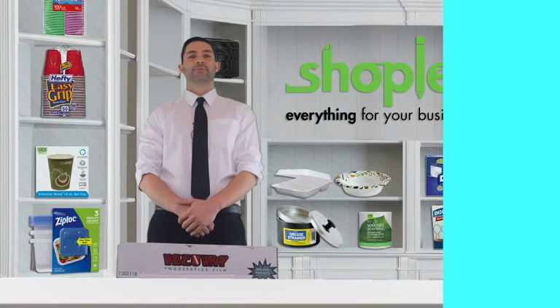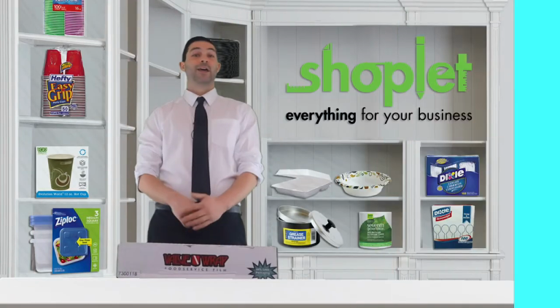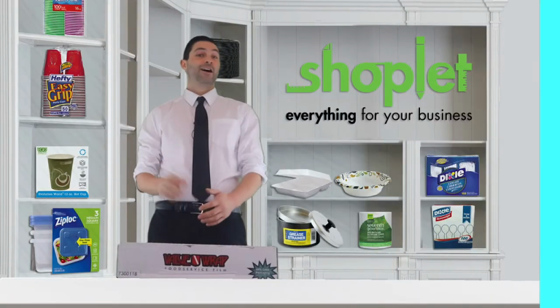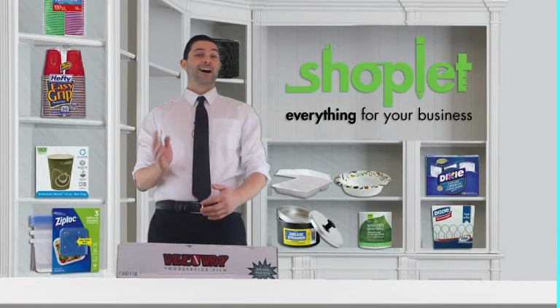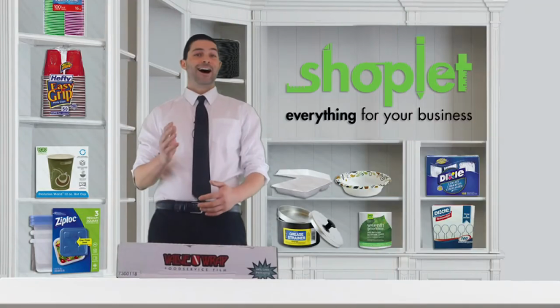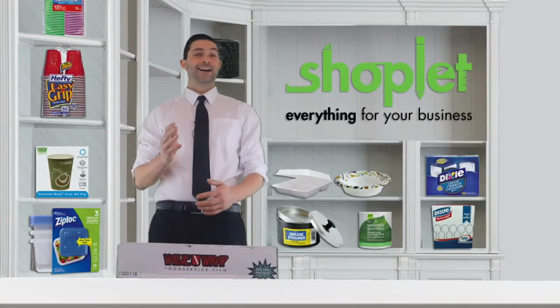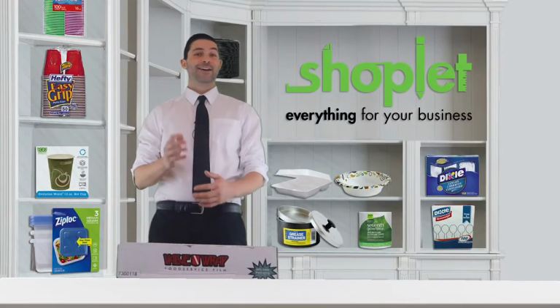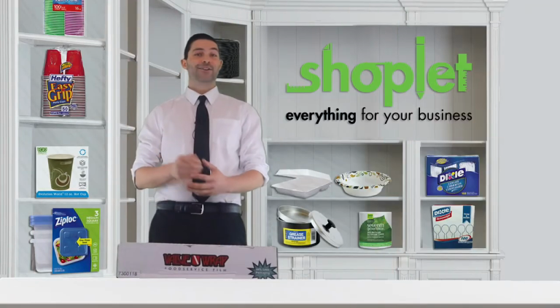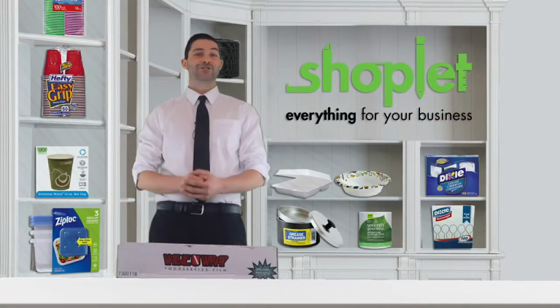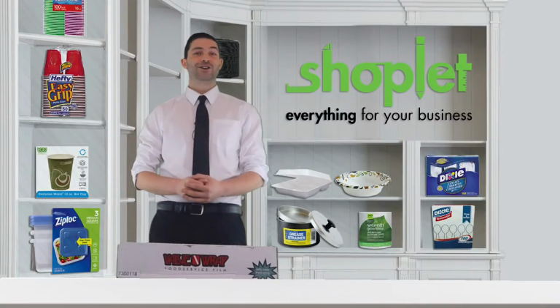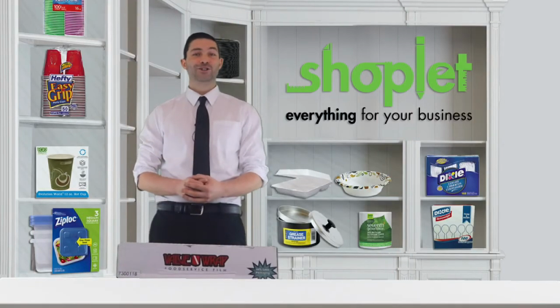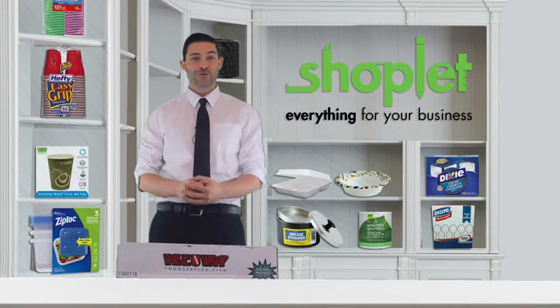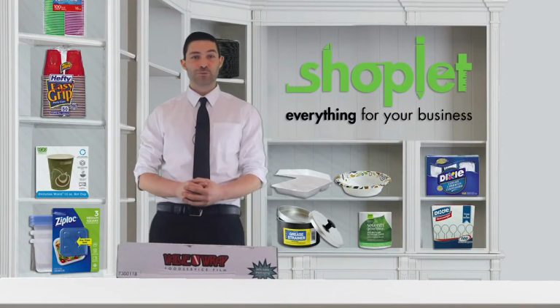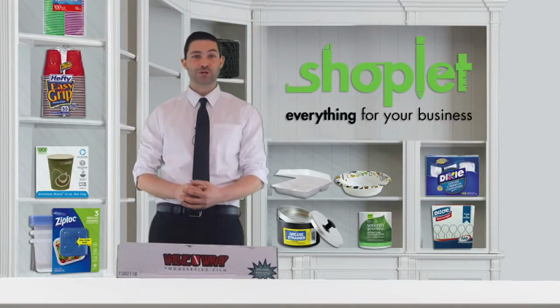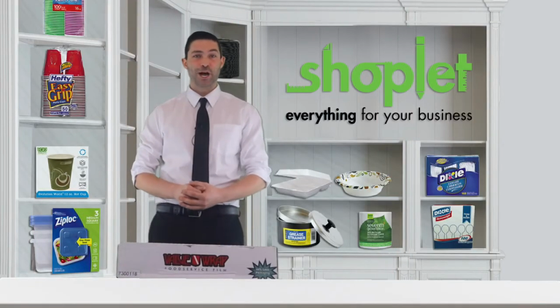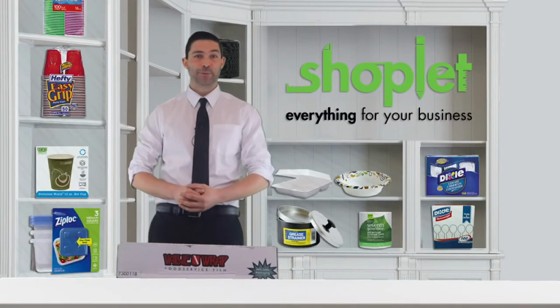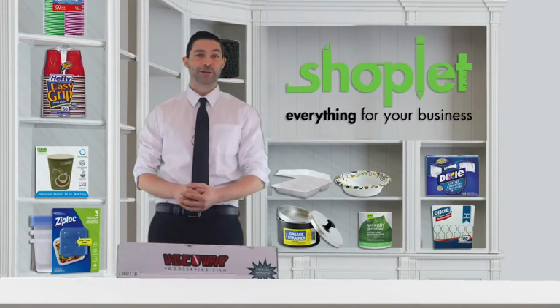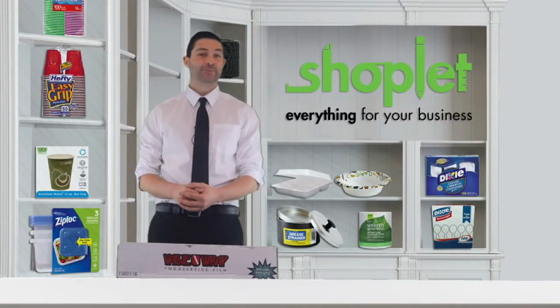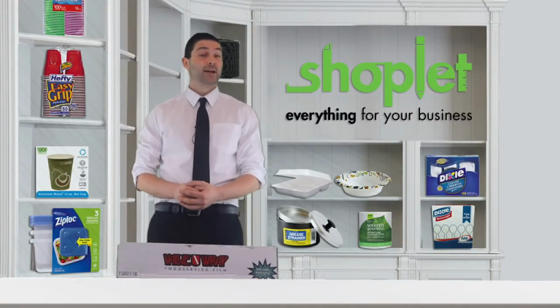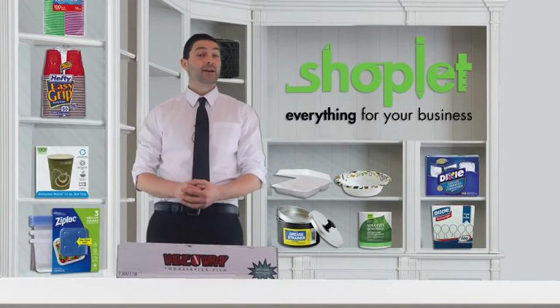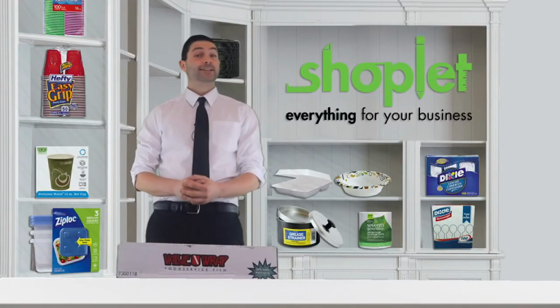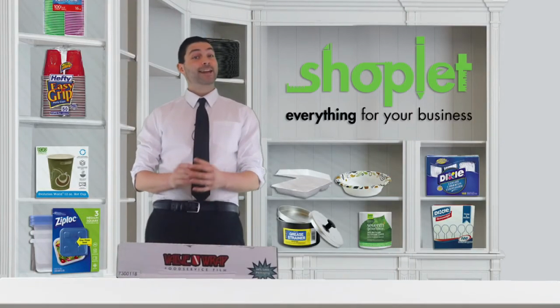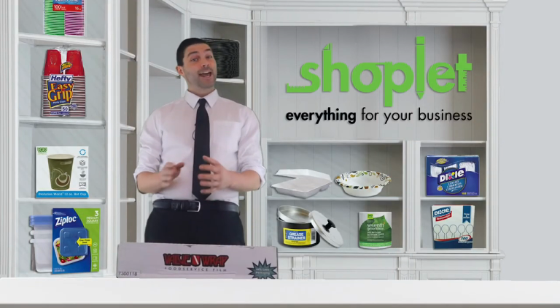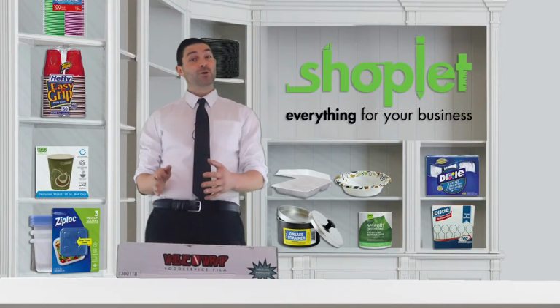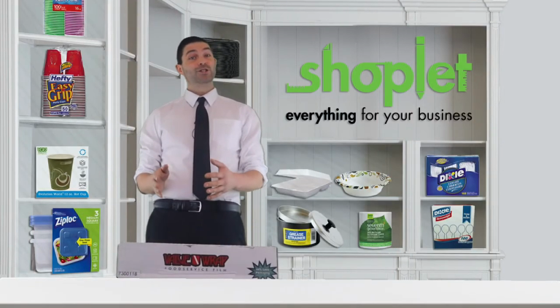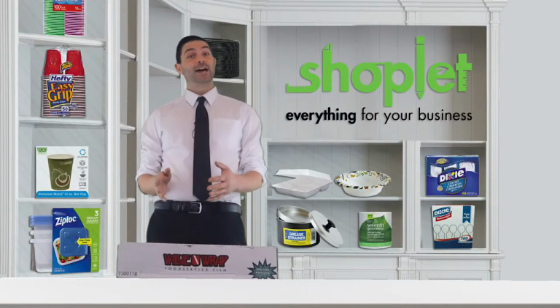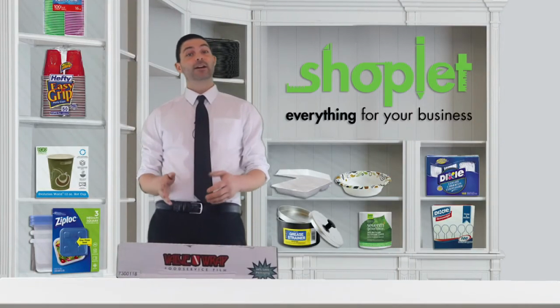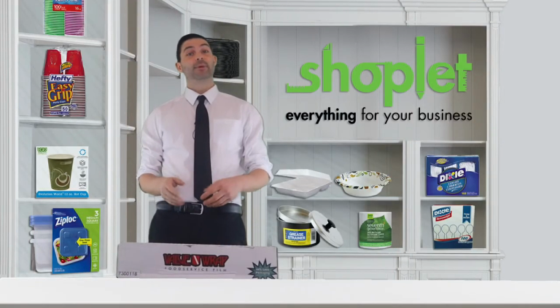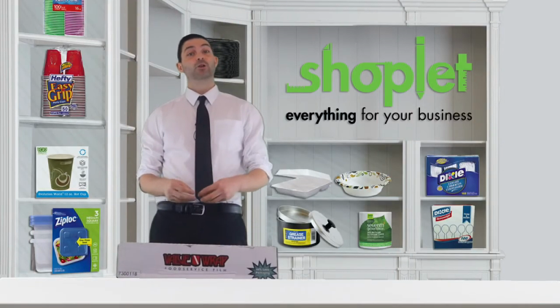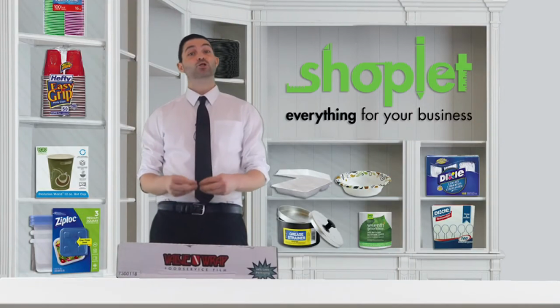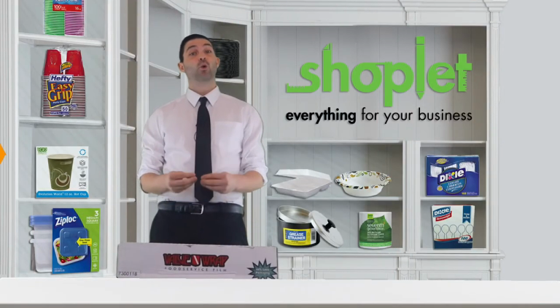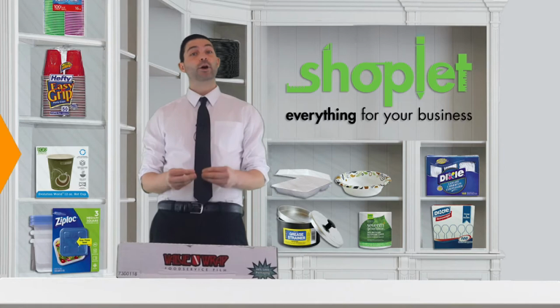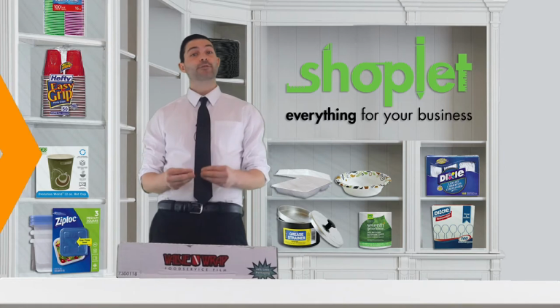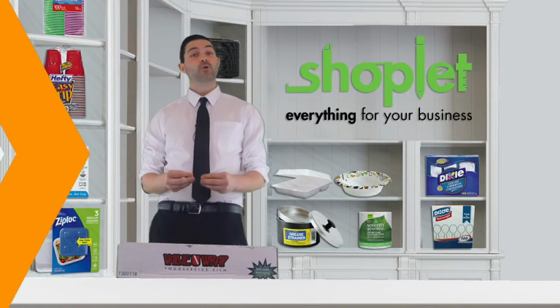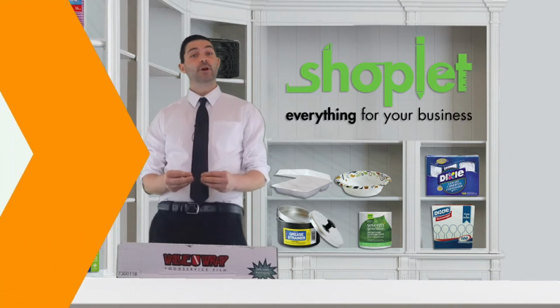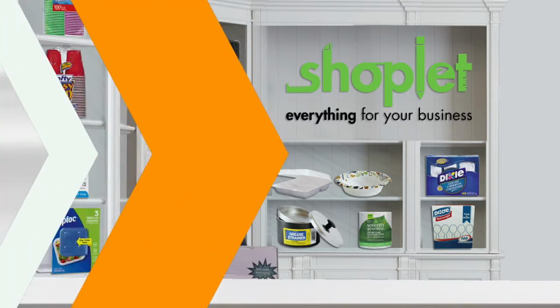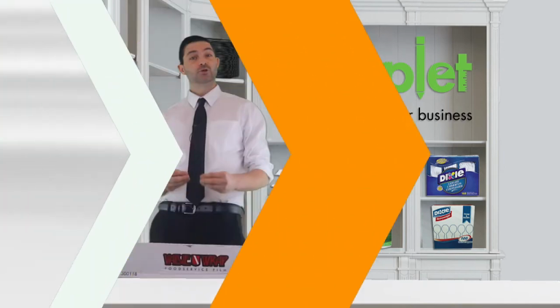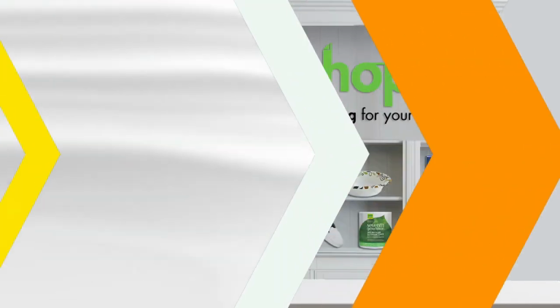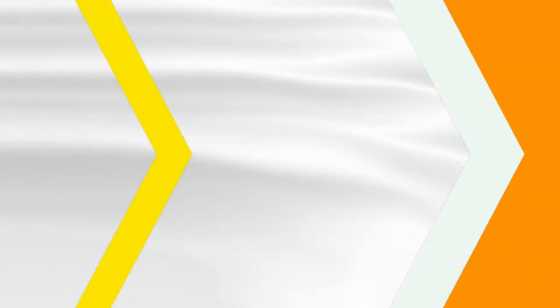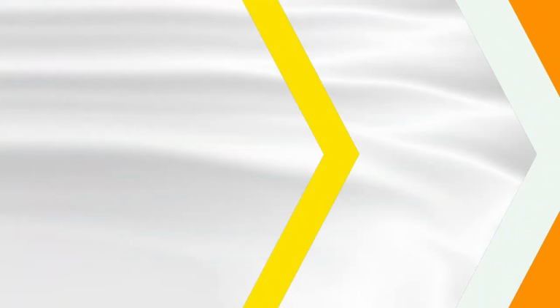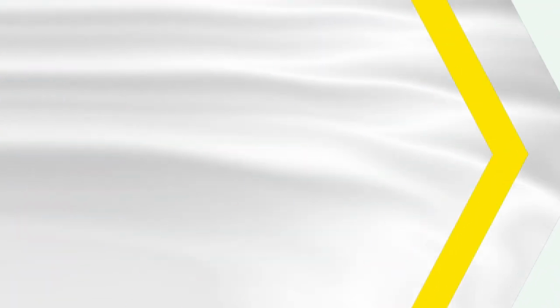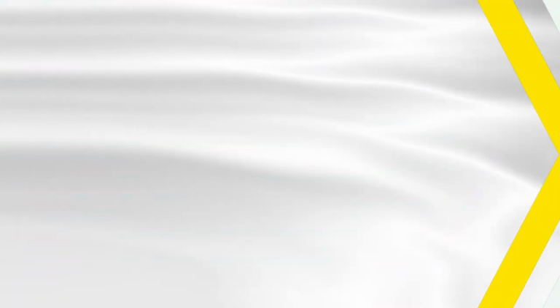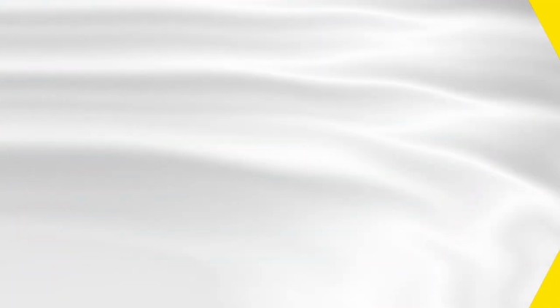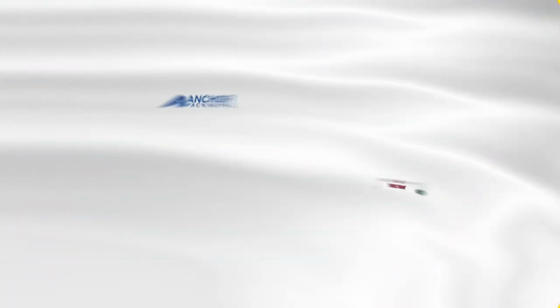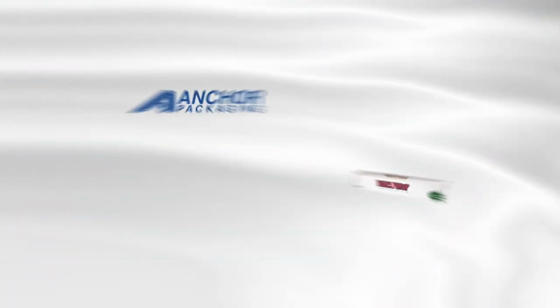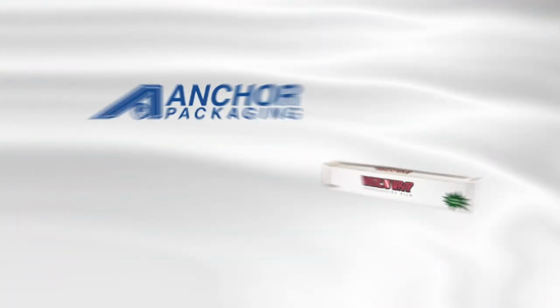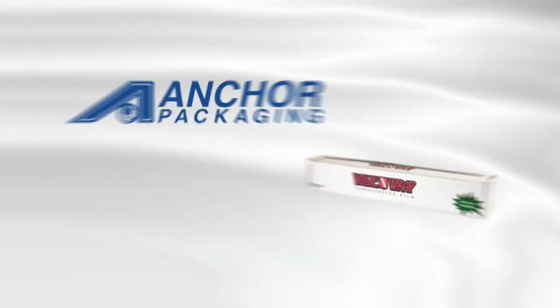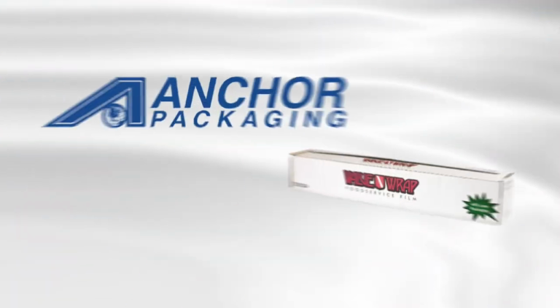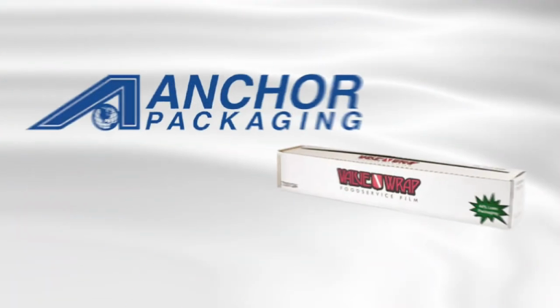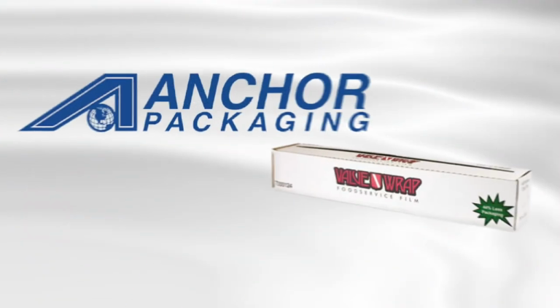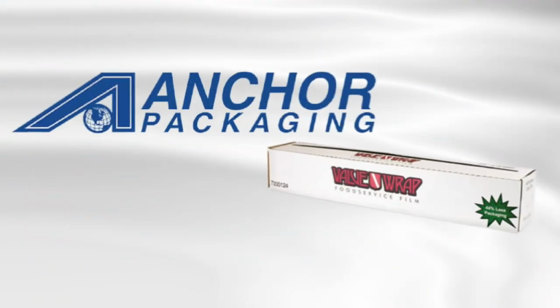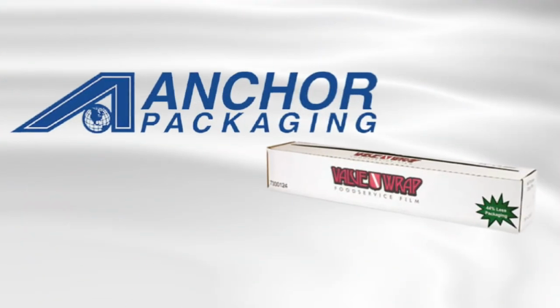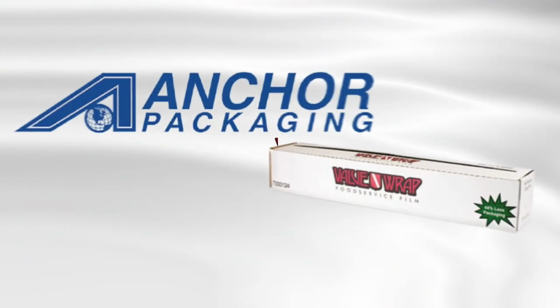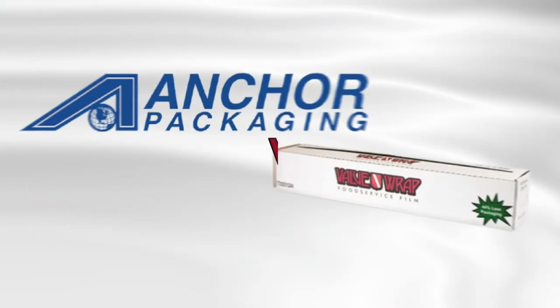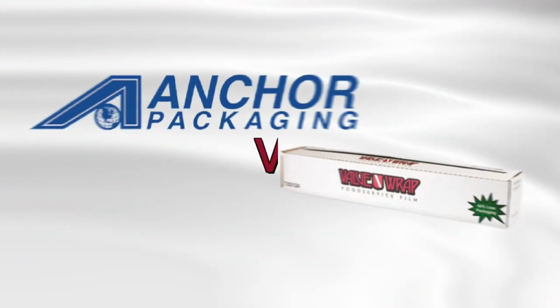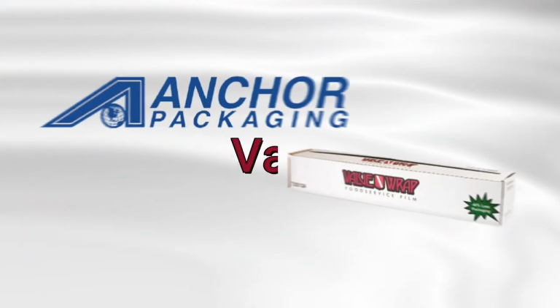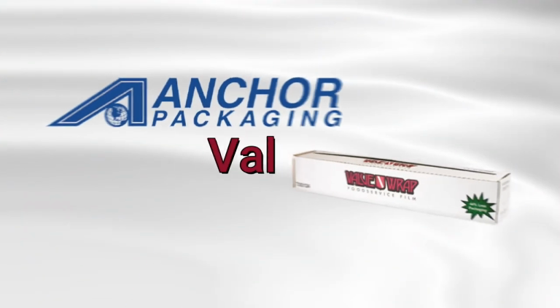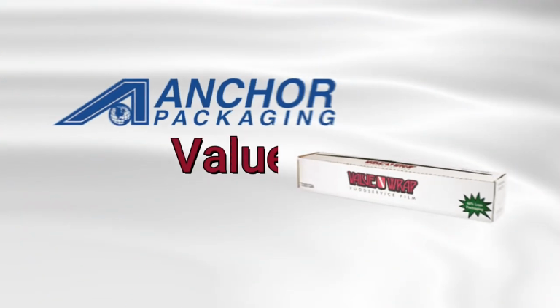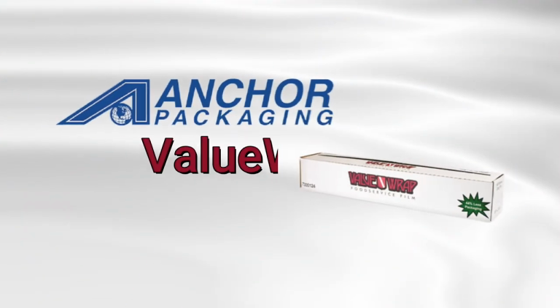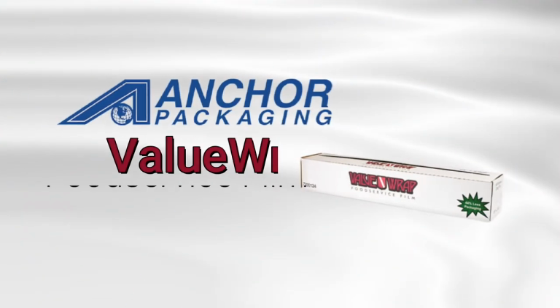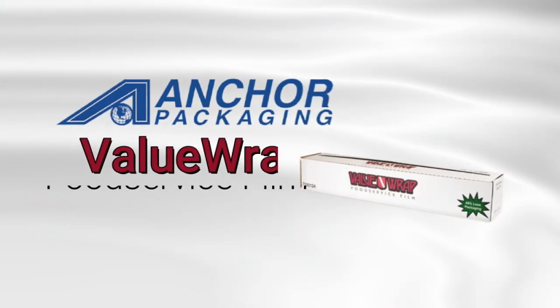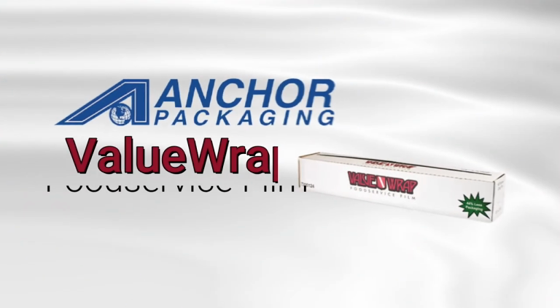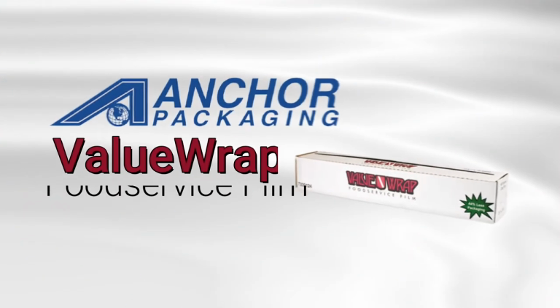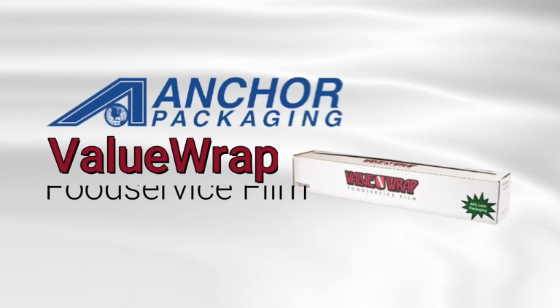Hi there, Josh here from Shop Lit. Today we're chatting about 24 inch wide Anchor packaging value wrap food service film.